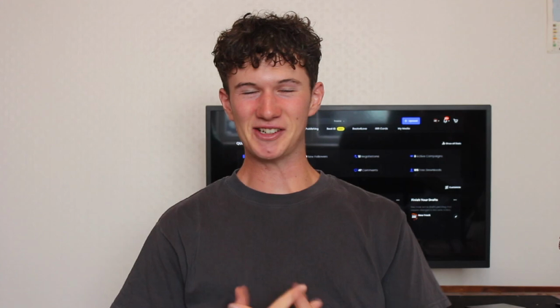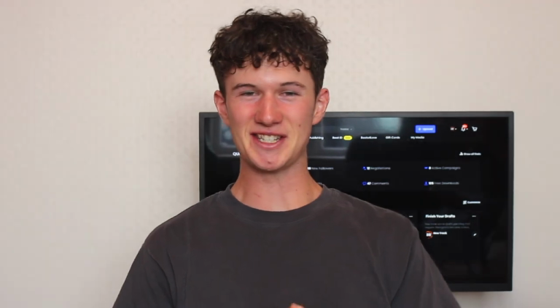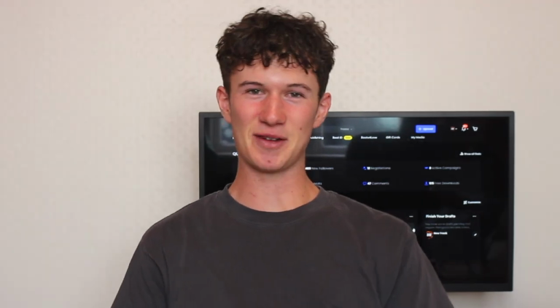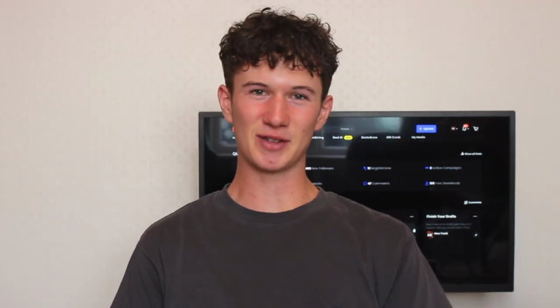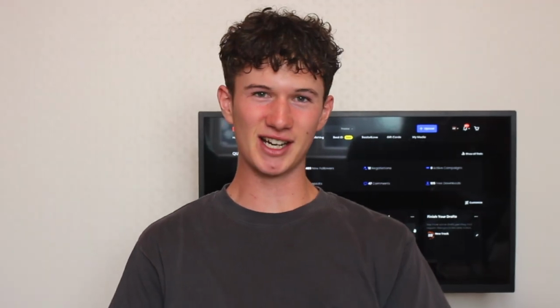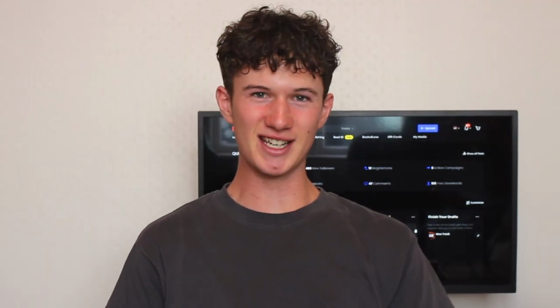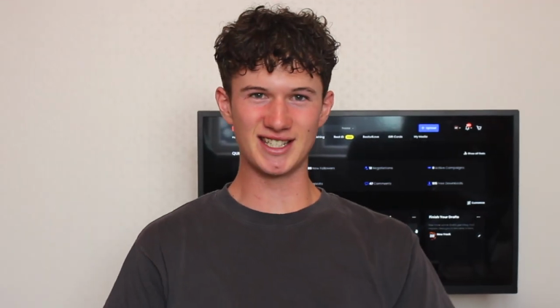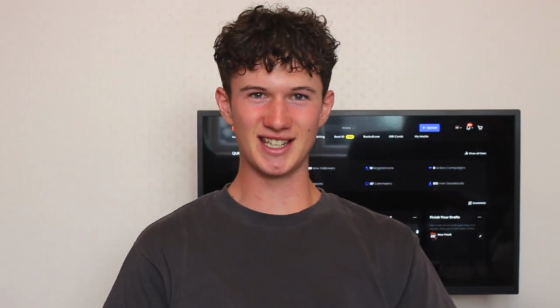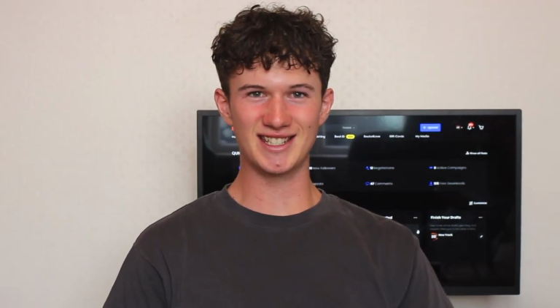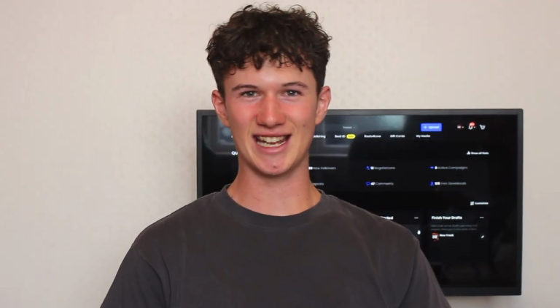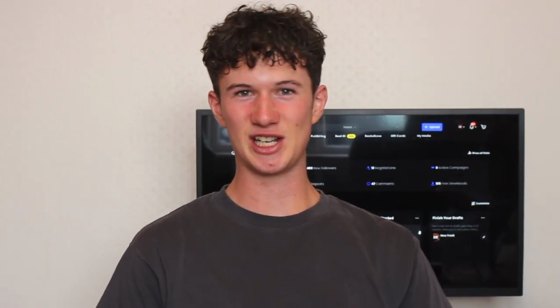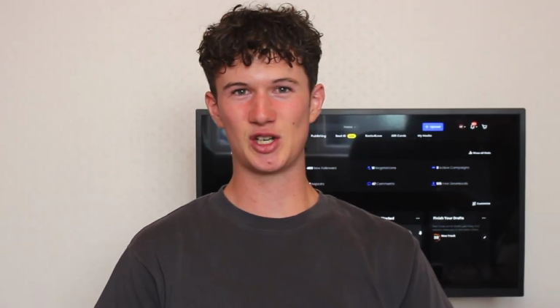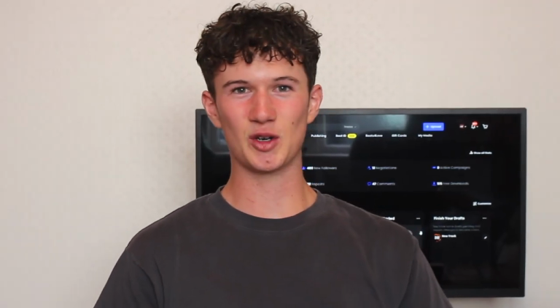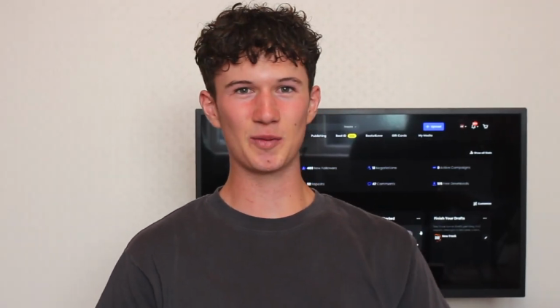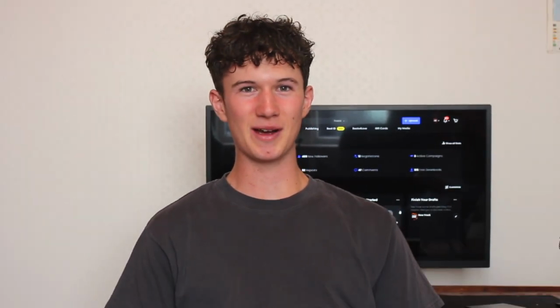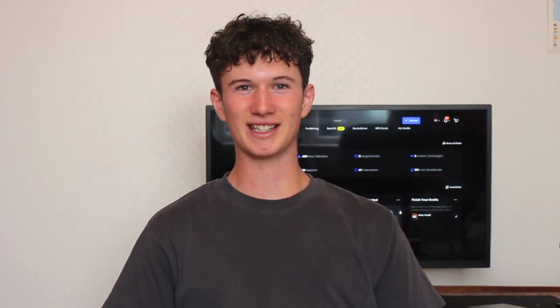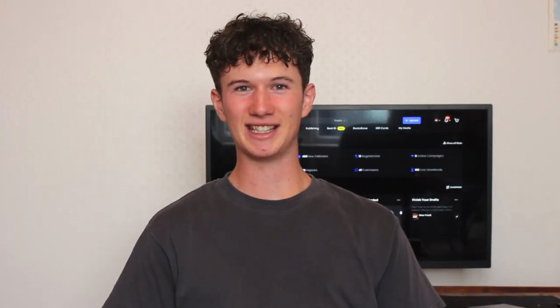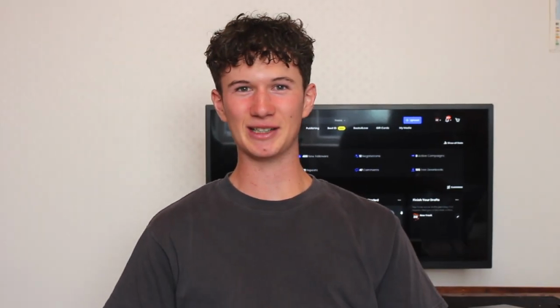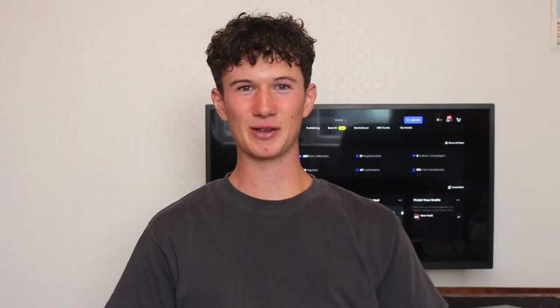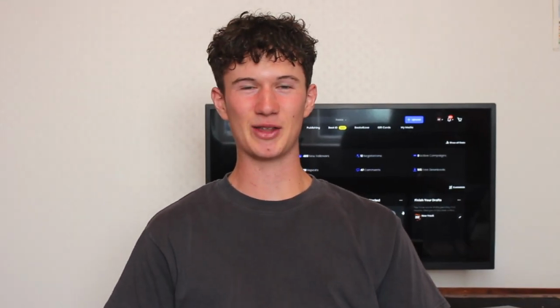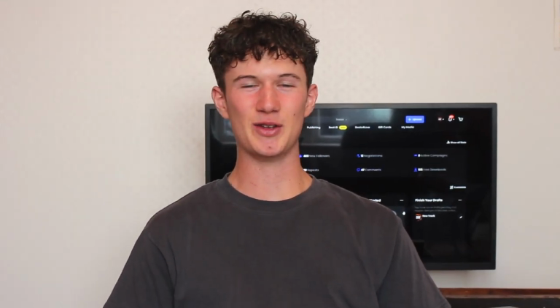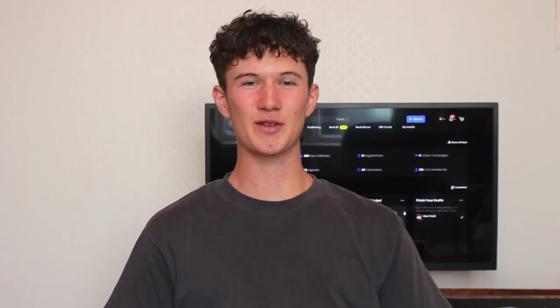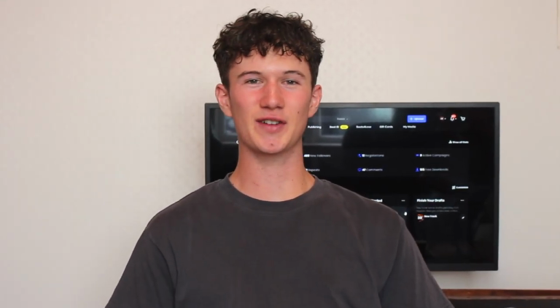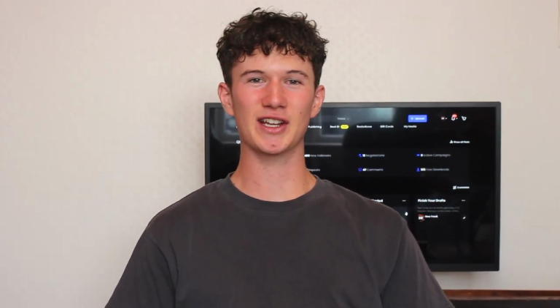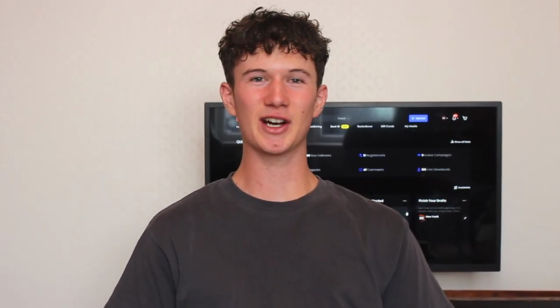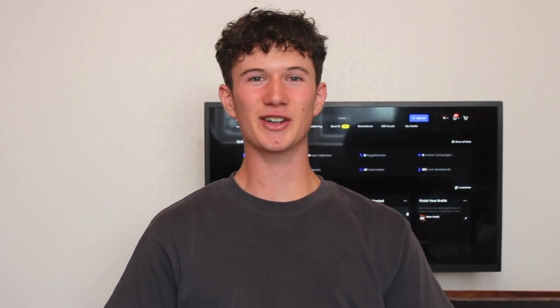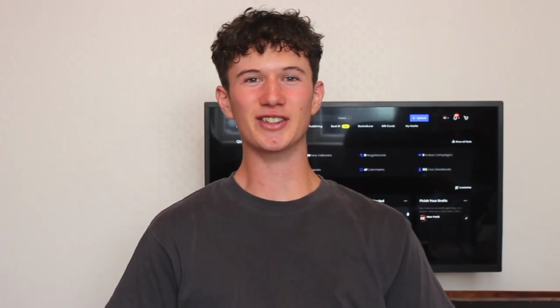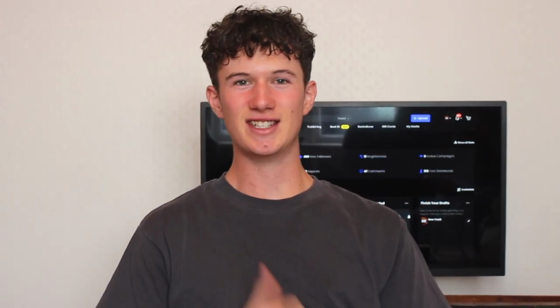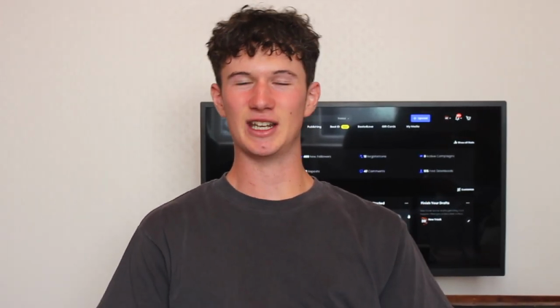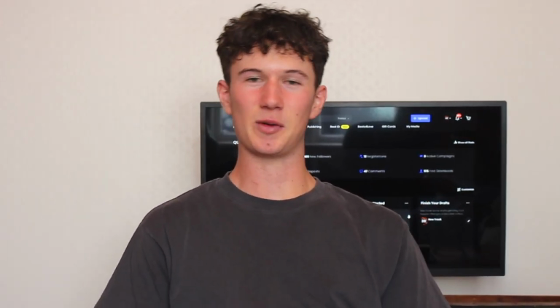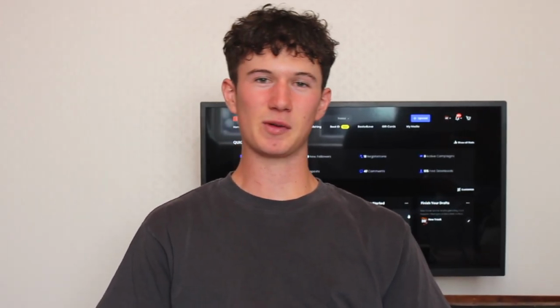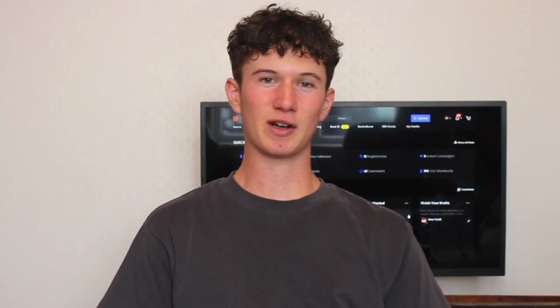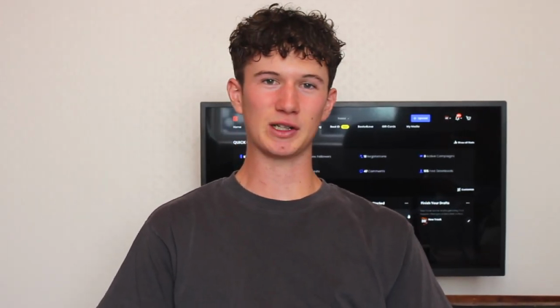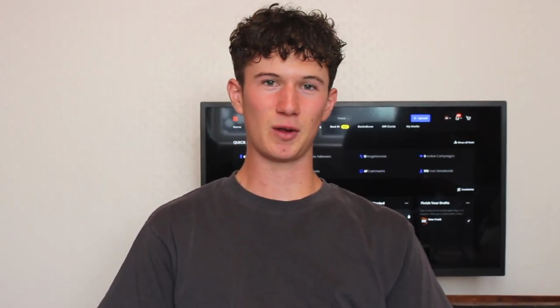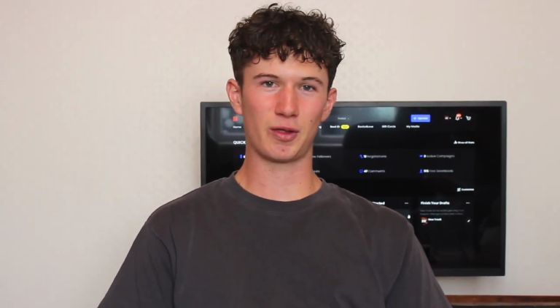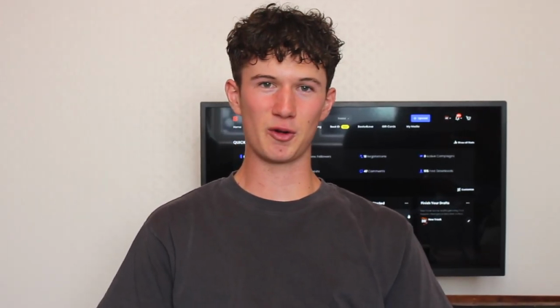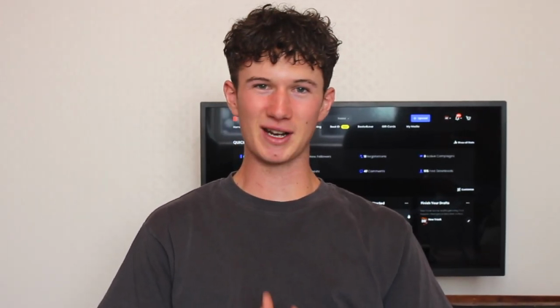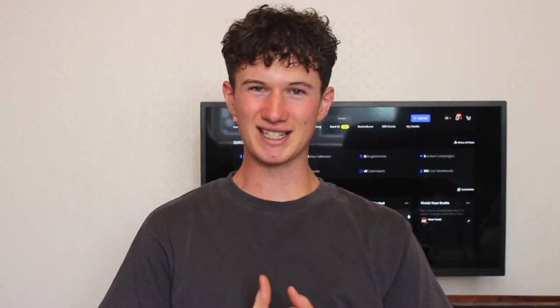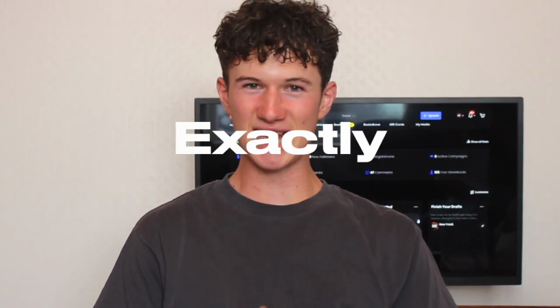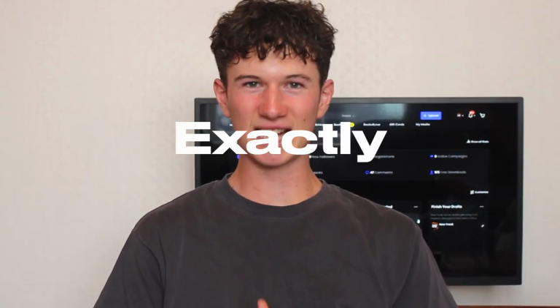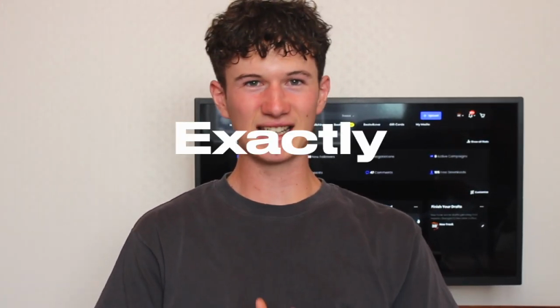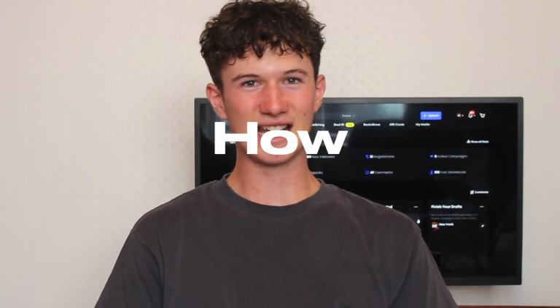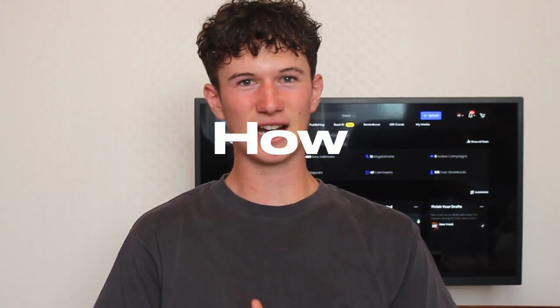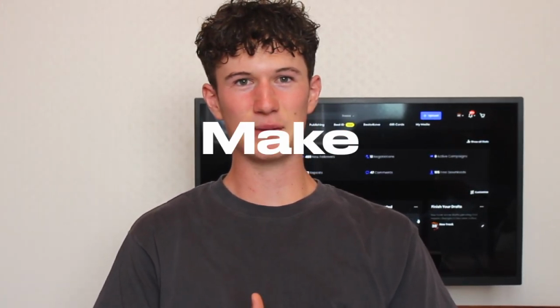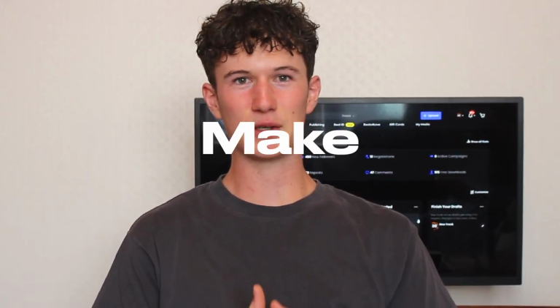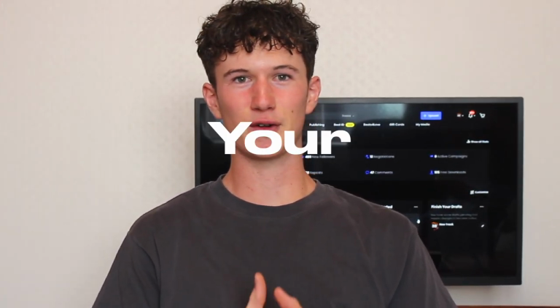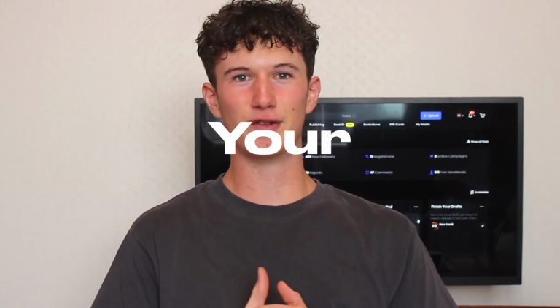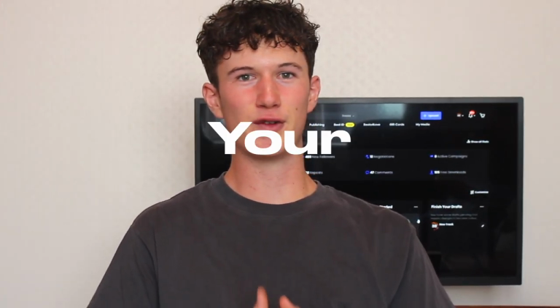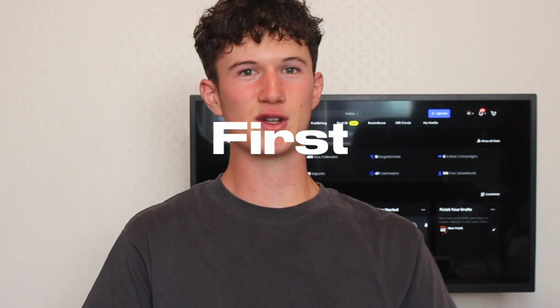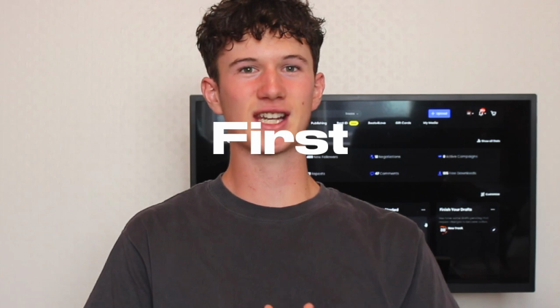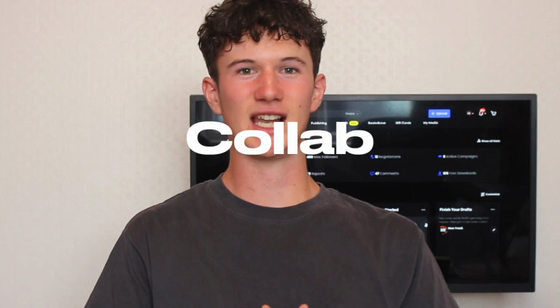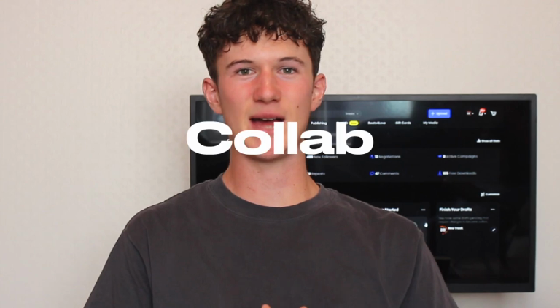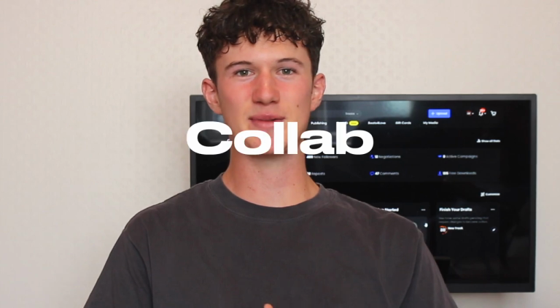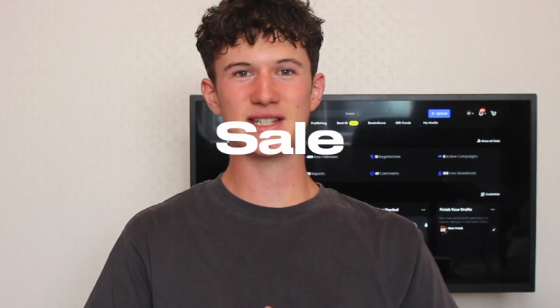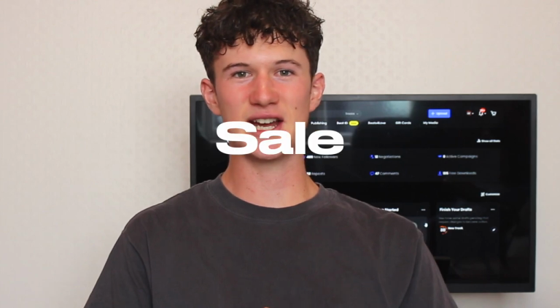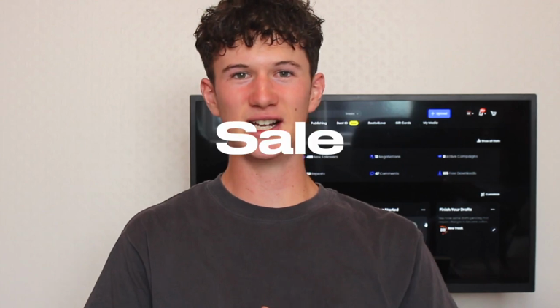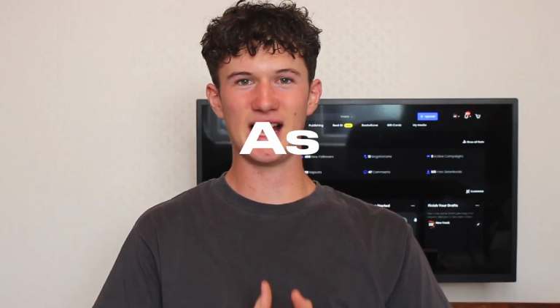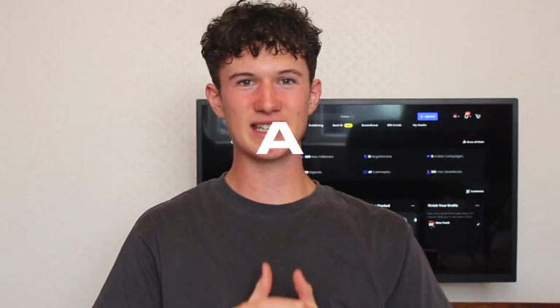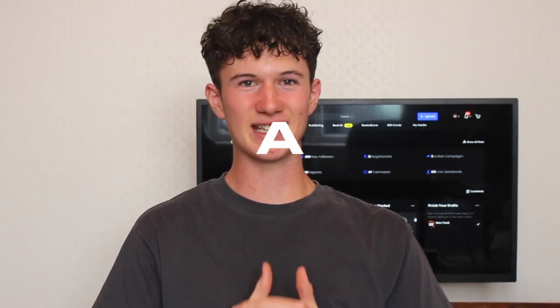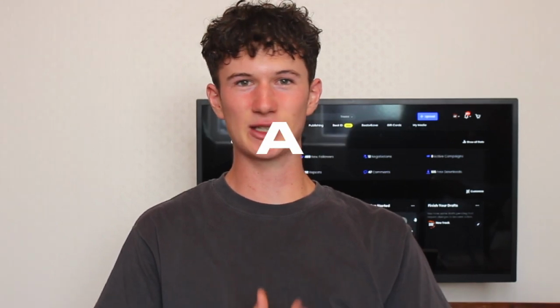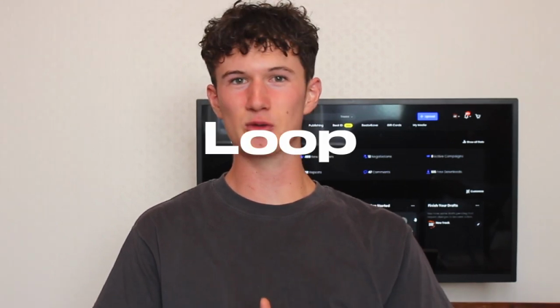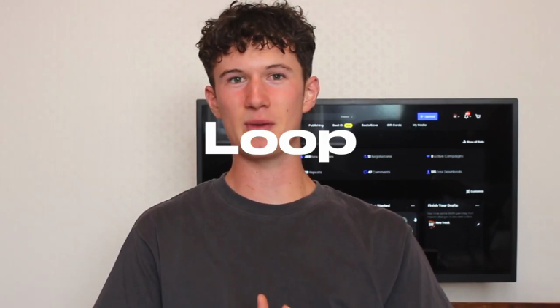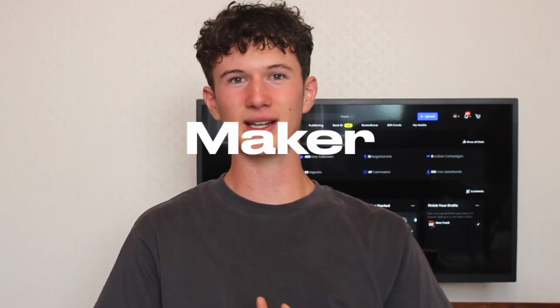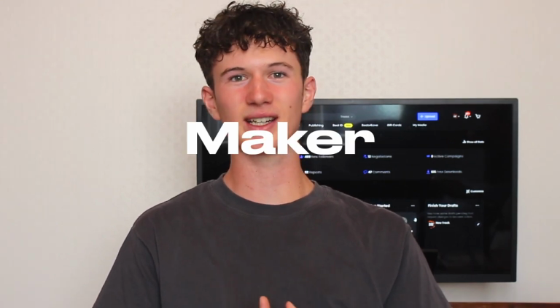What's up guys? International back again with a new video. Today we'll be running you through exactly how to make your first collab sale as a loop maker.